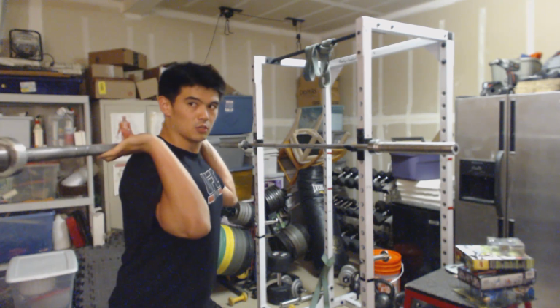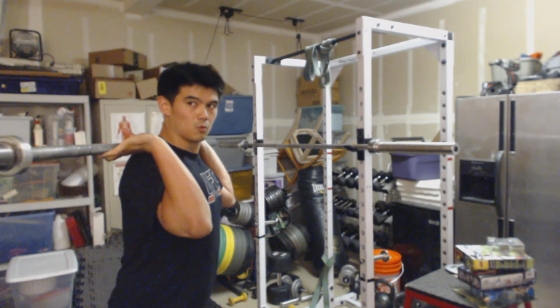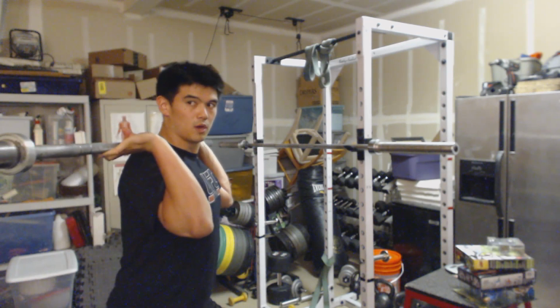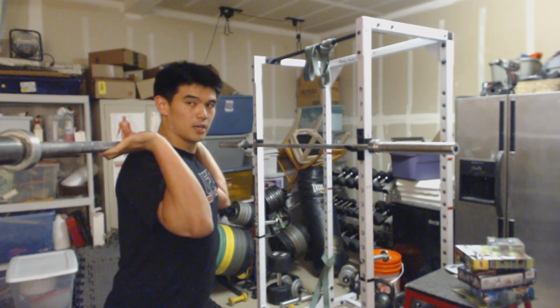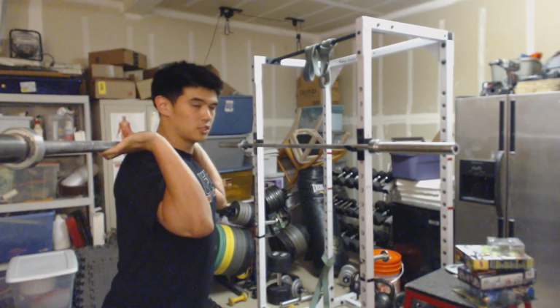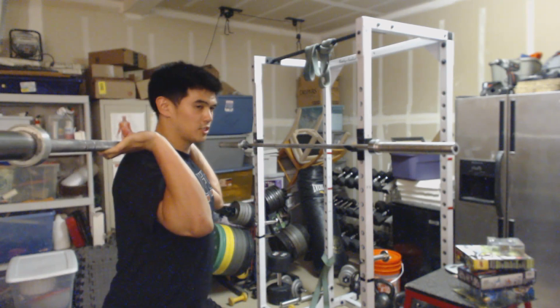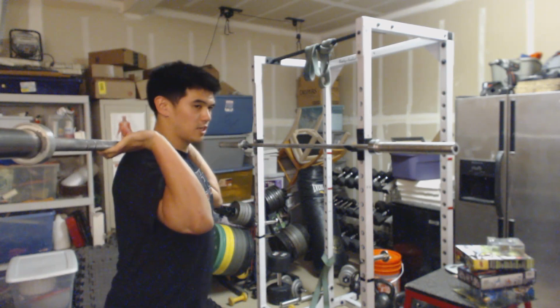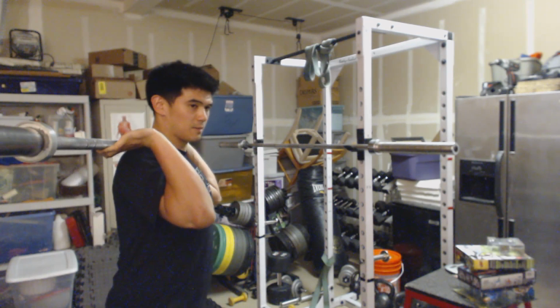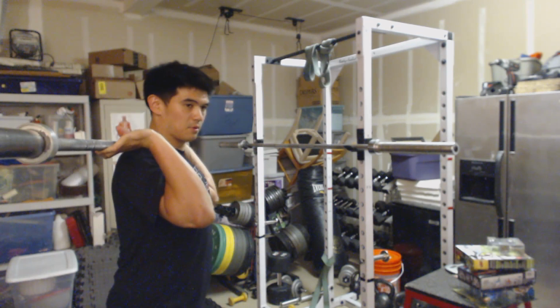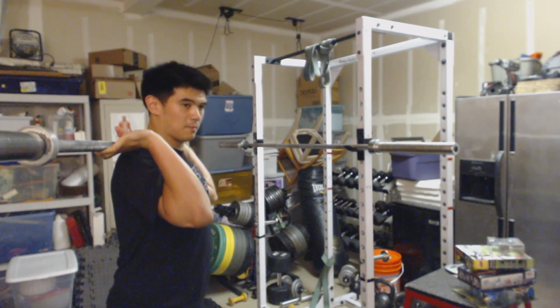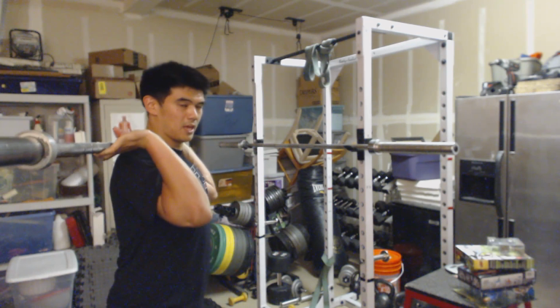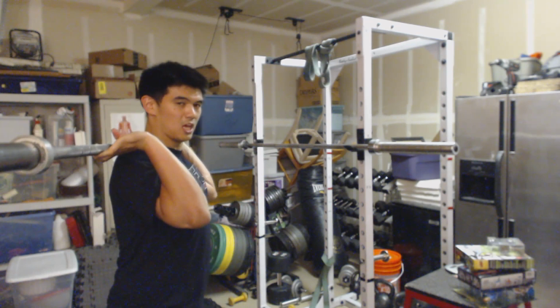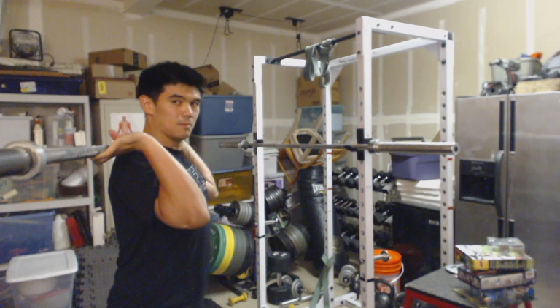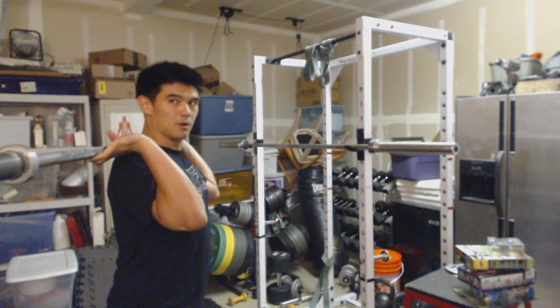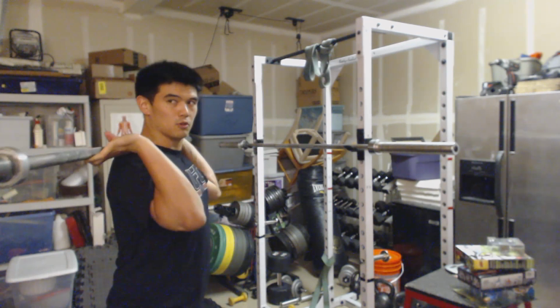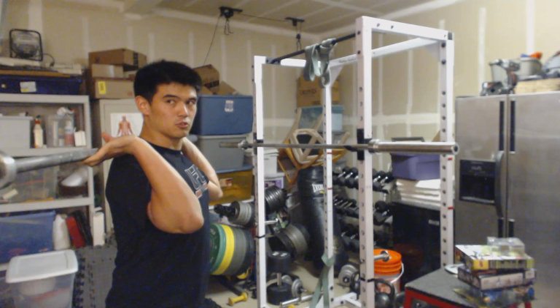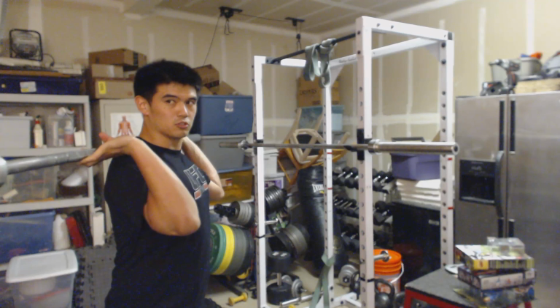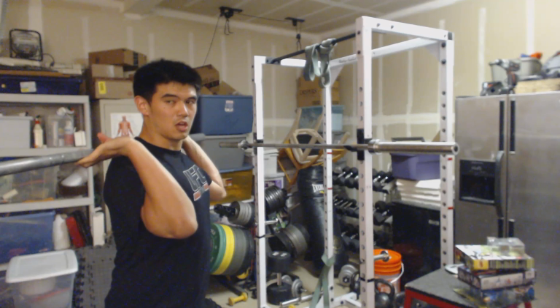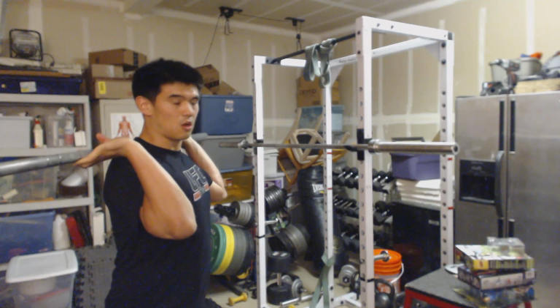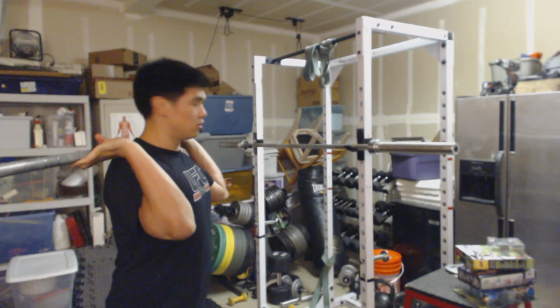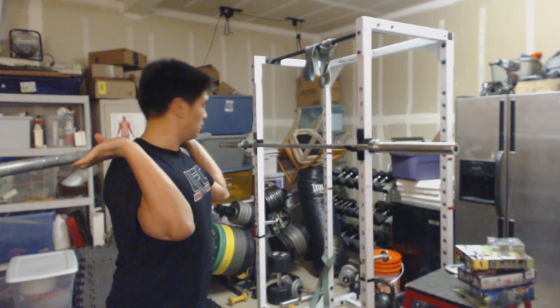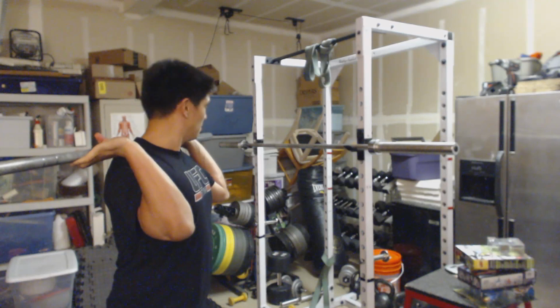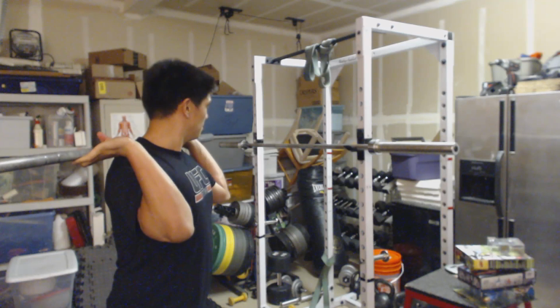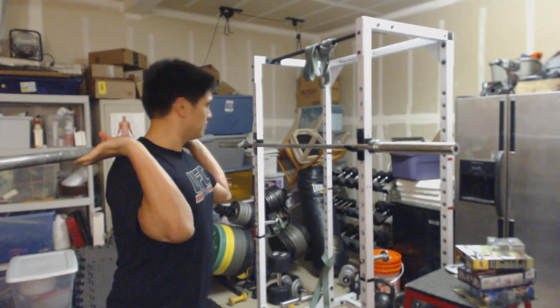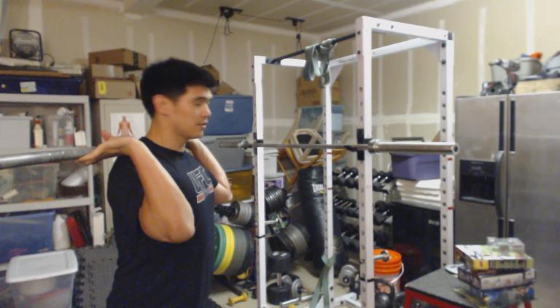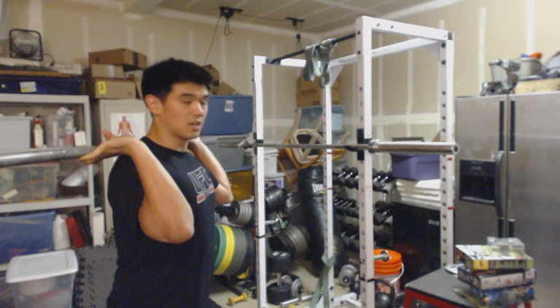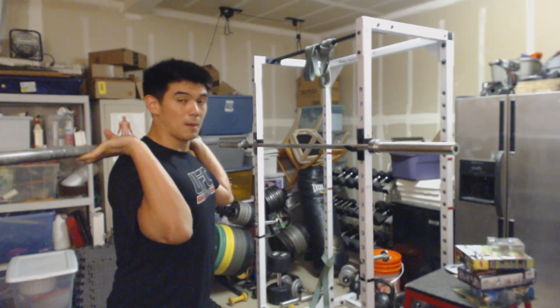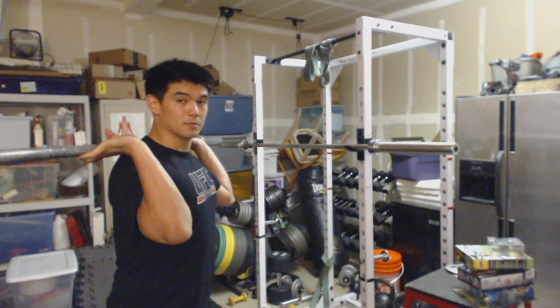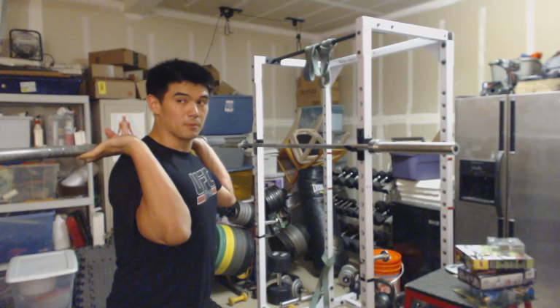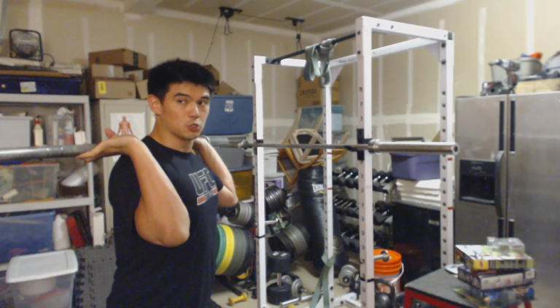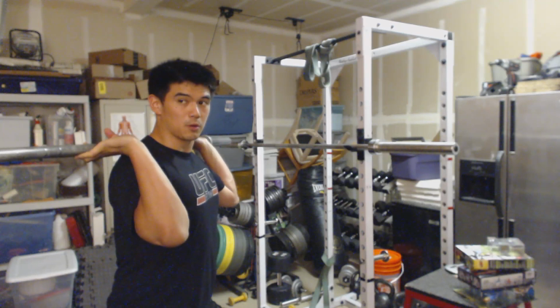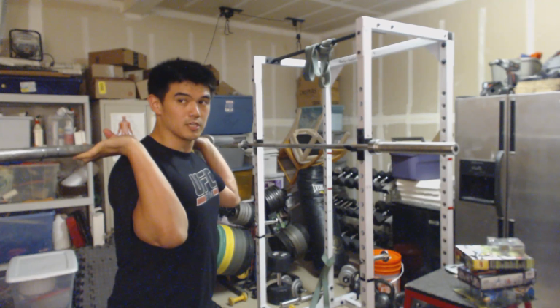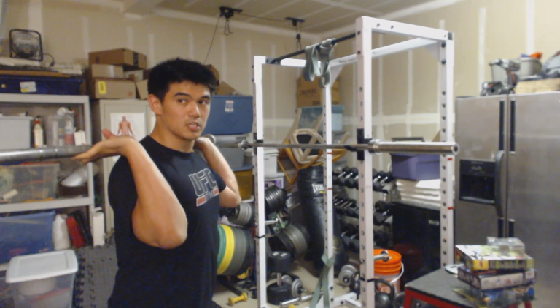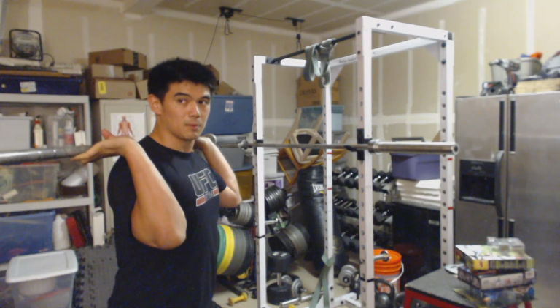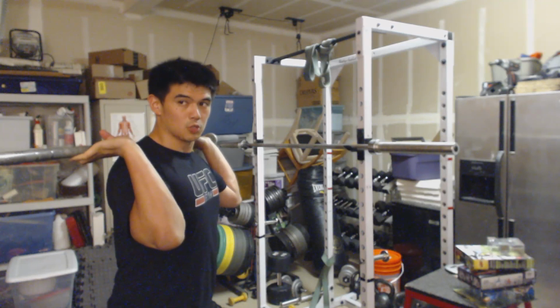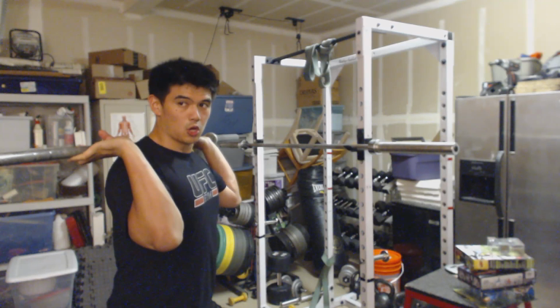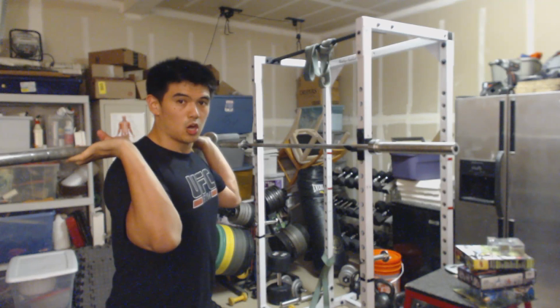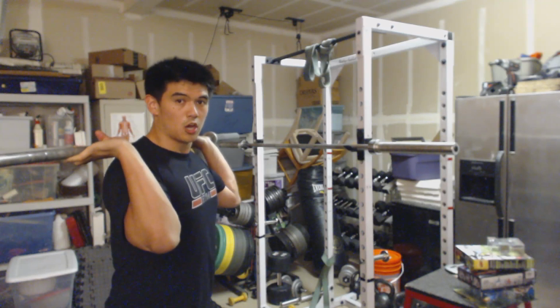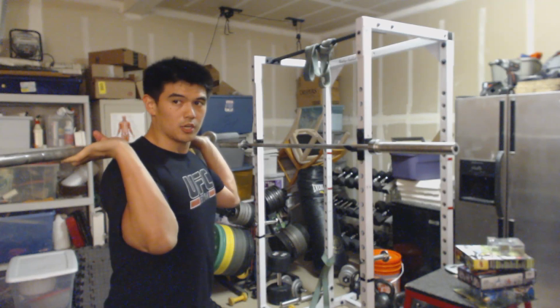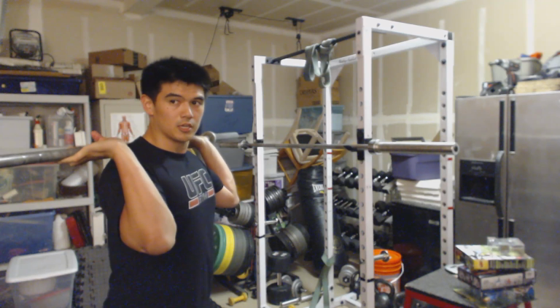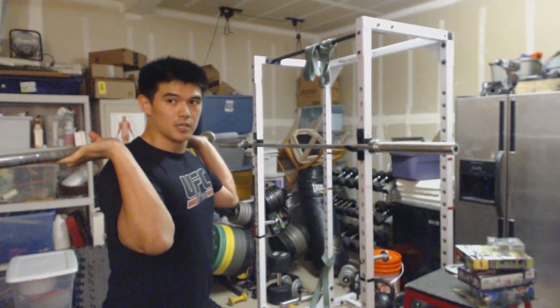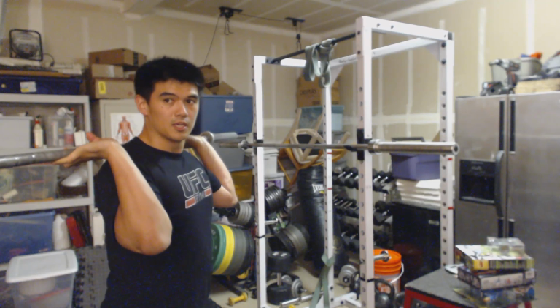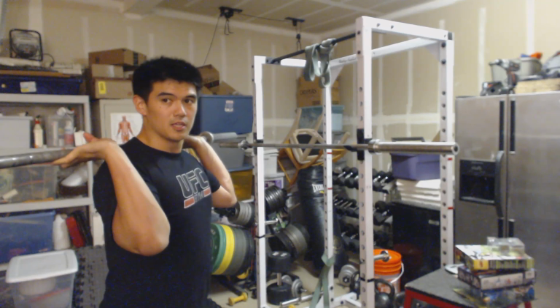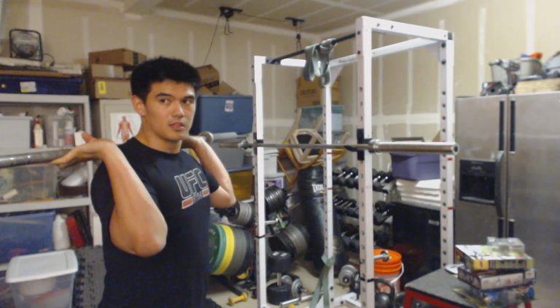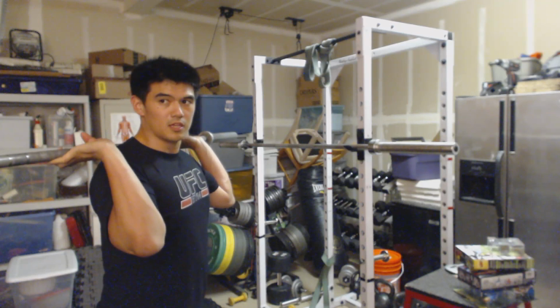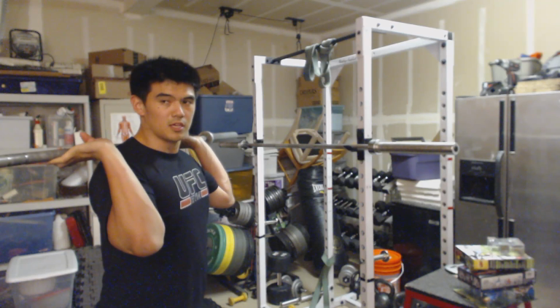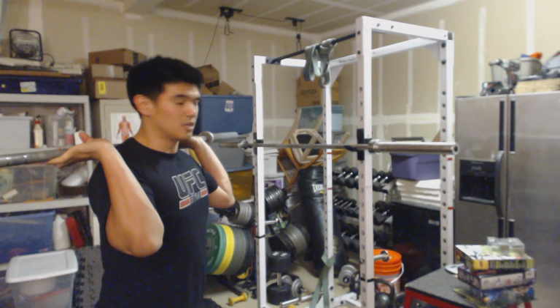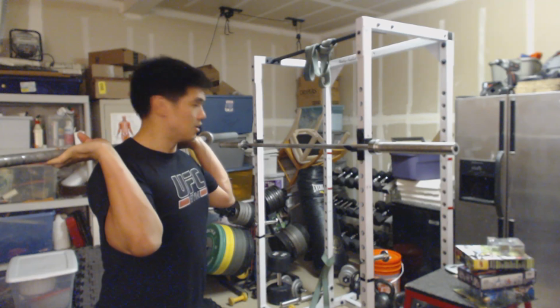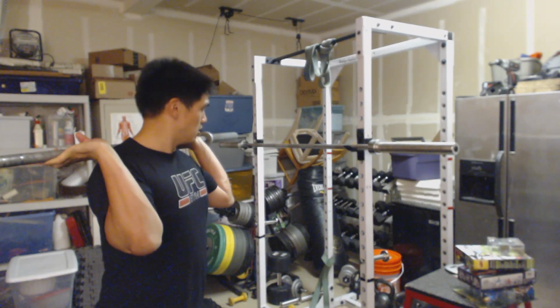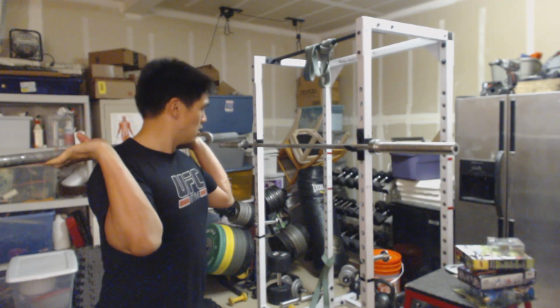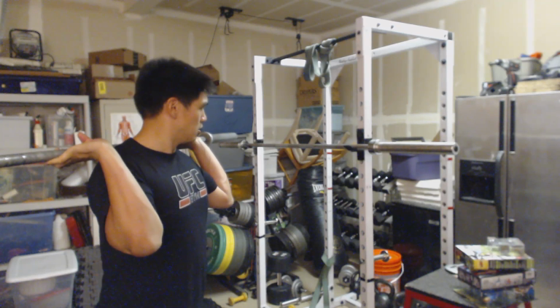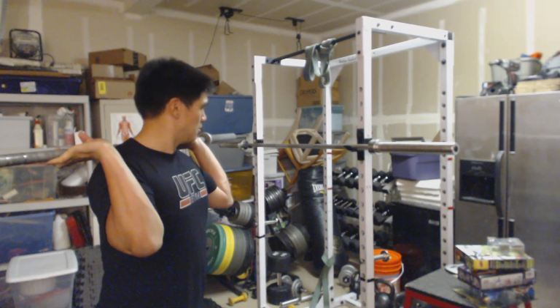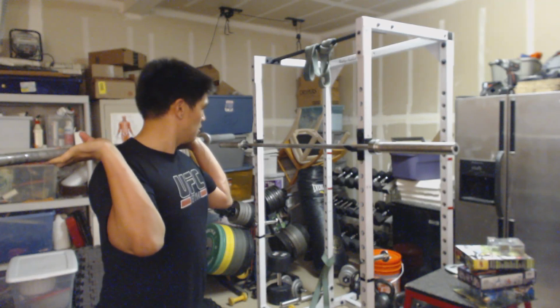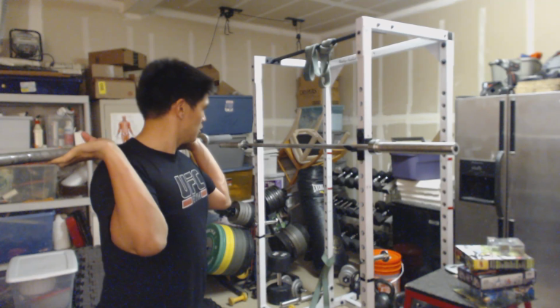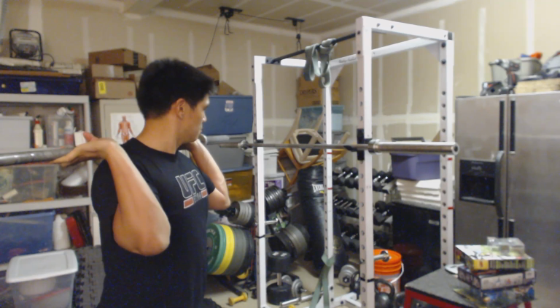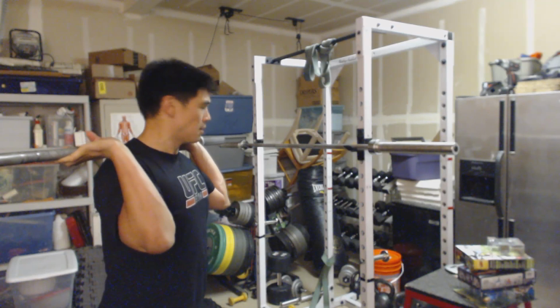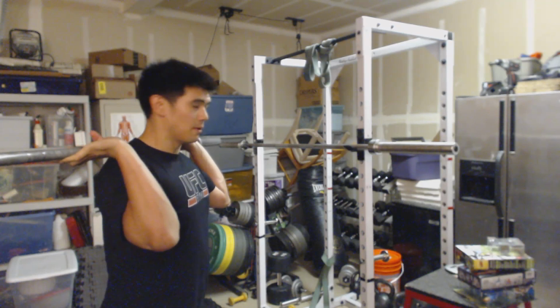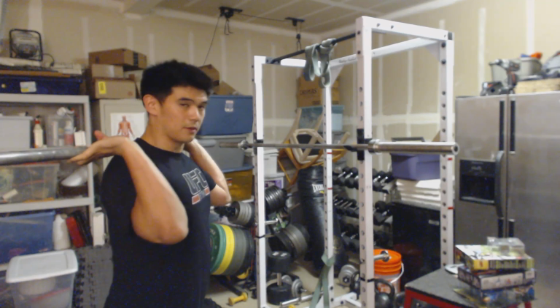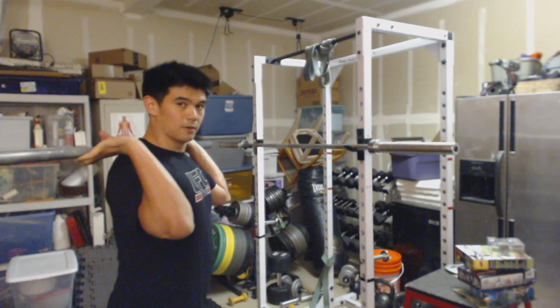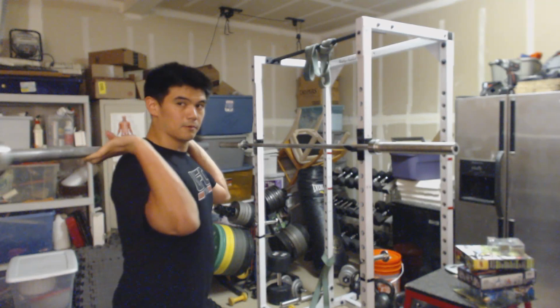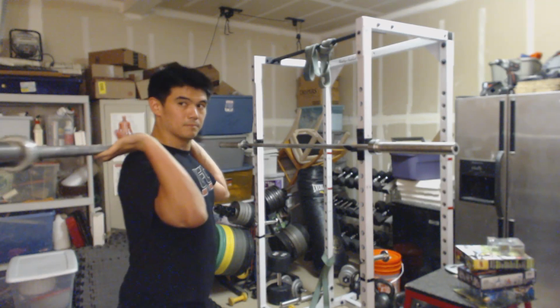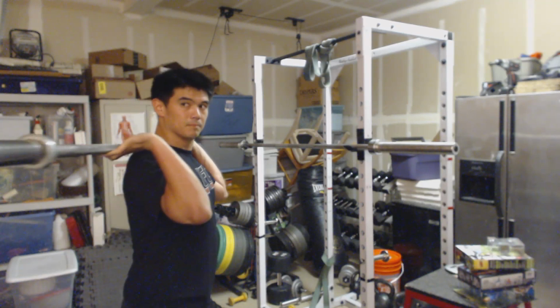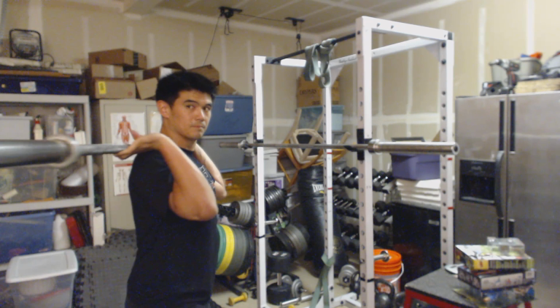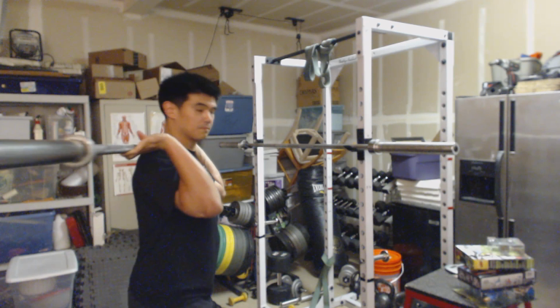If you watch as I put my elbows, or the tops of my triceps, on the barbell here.